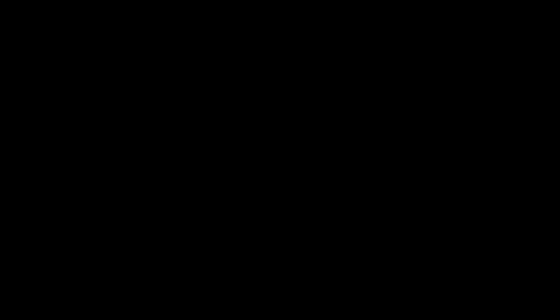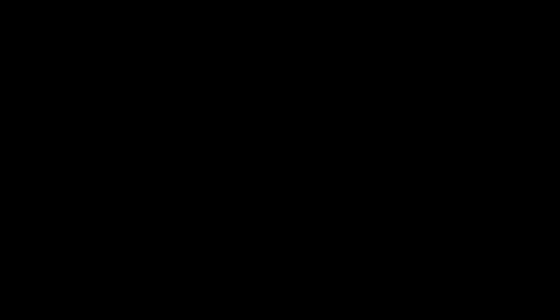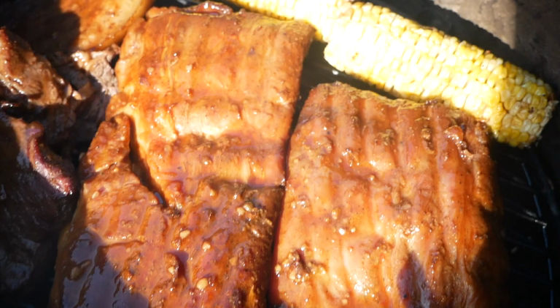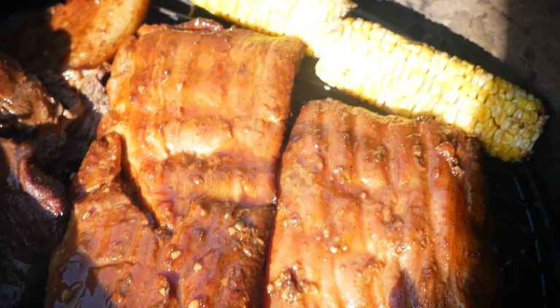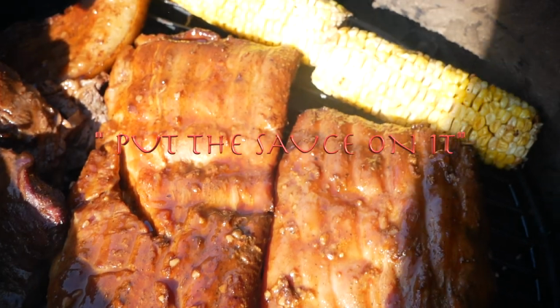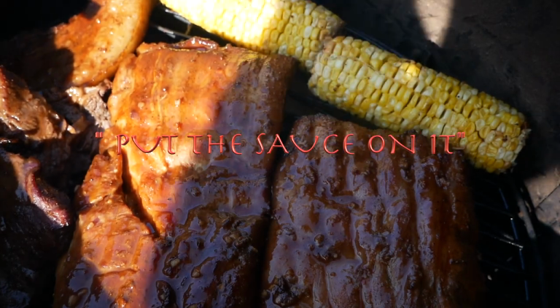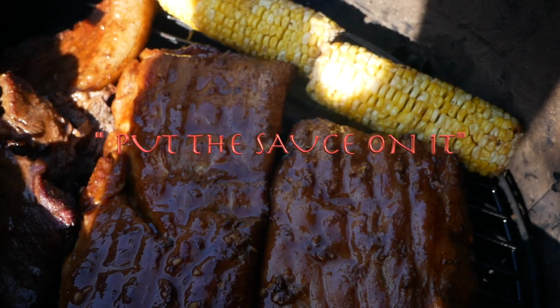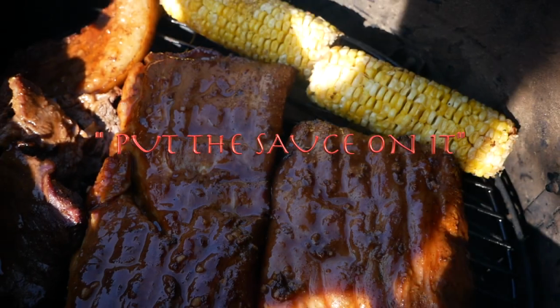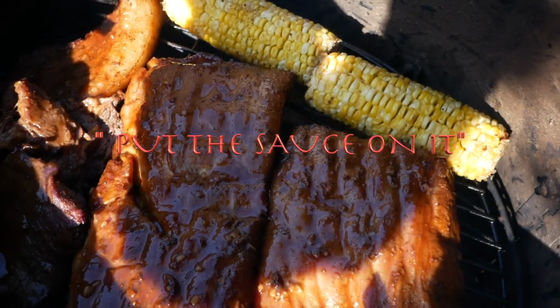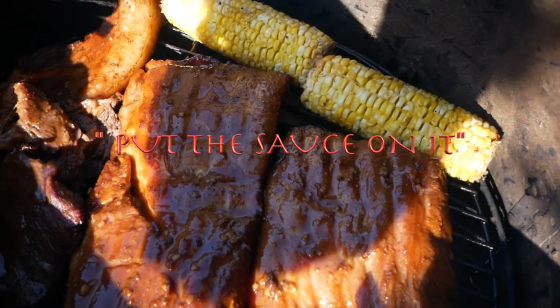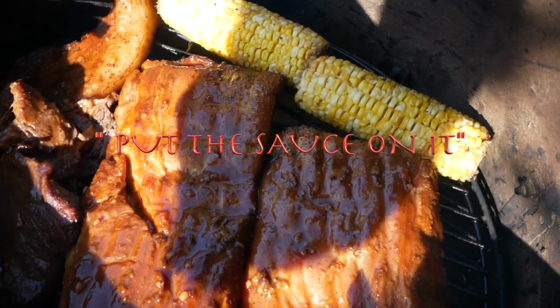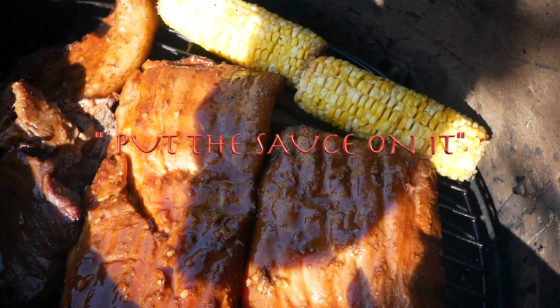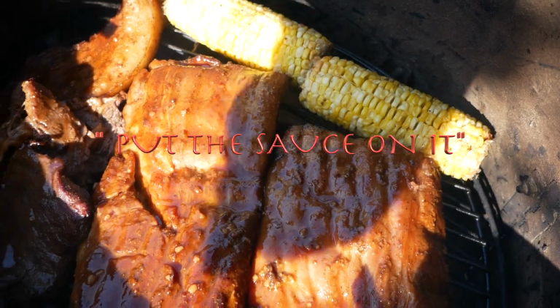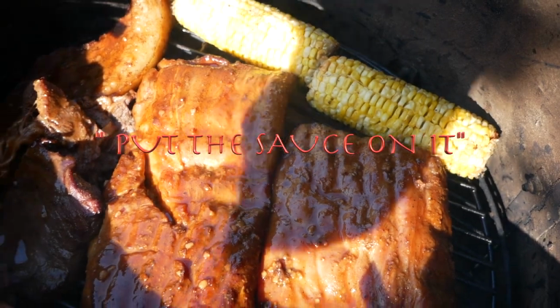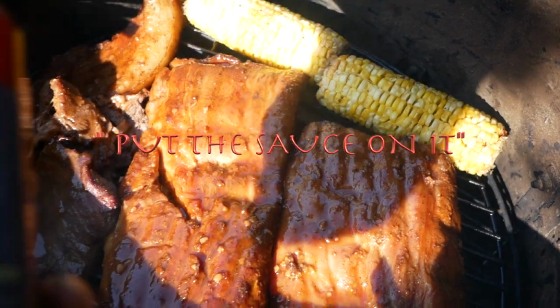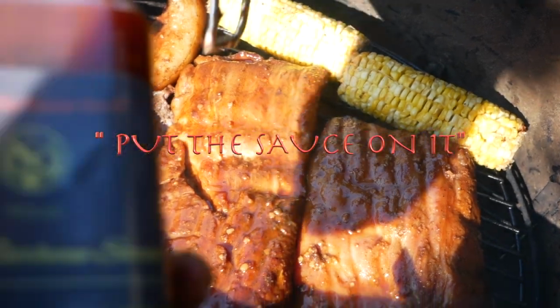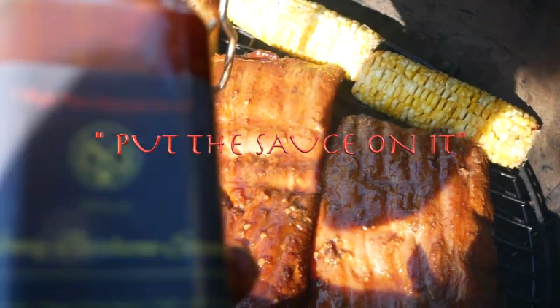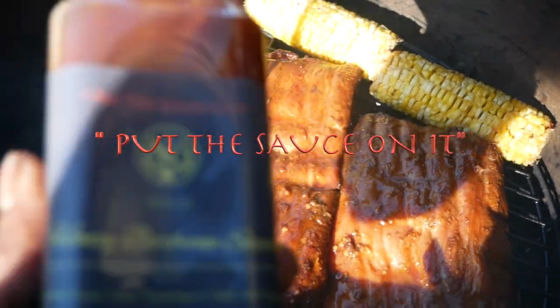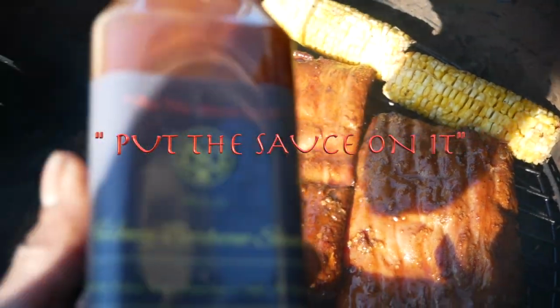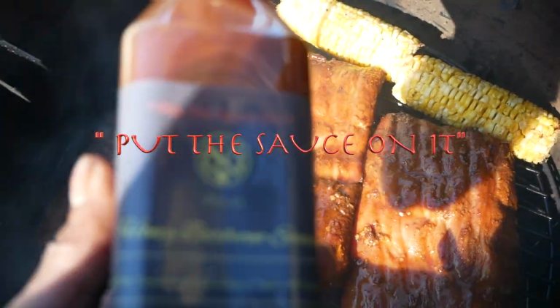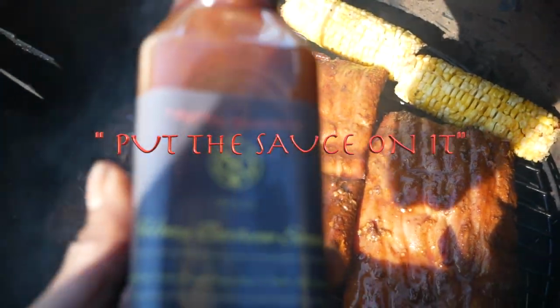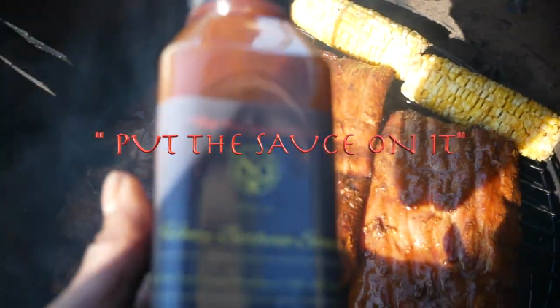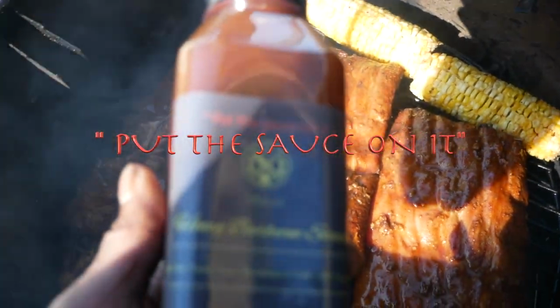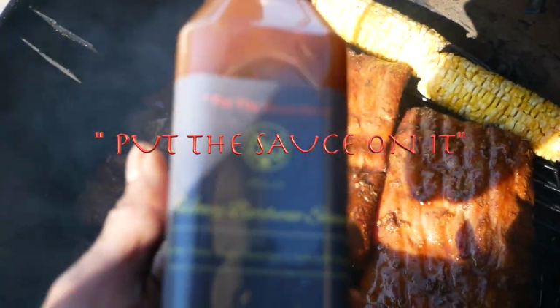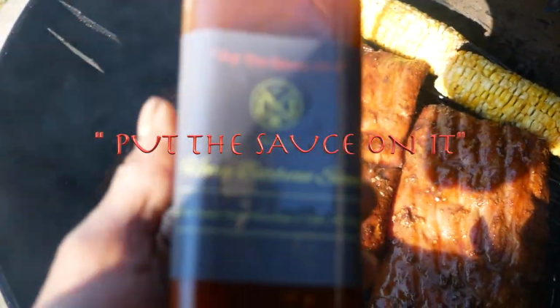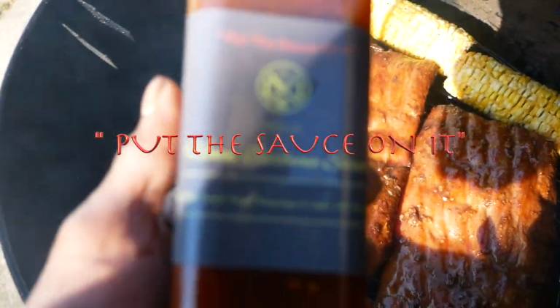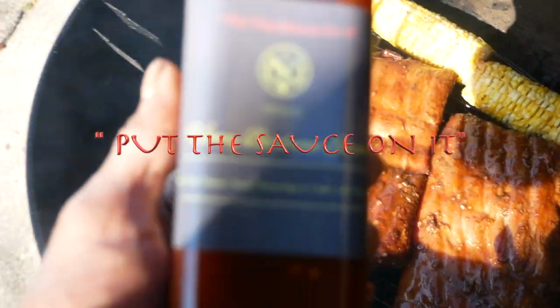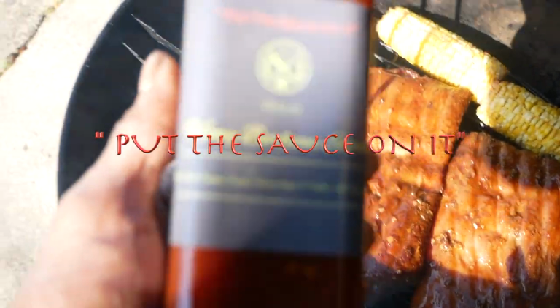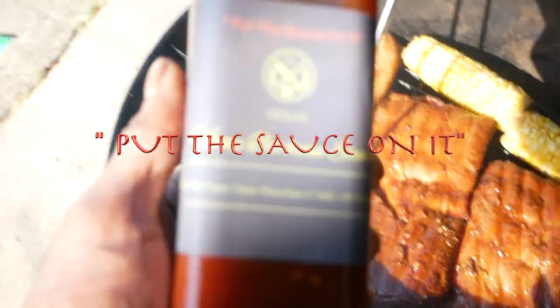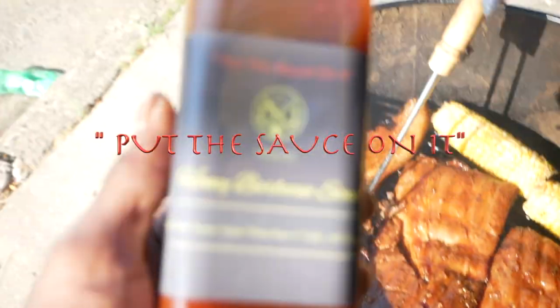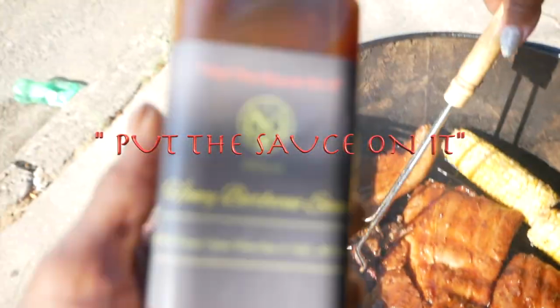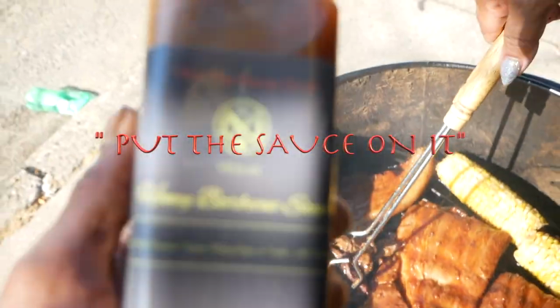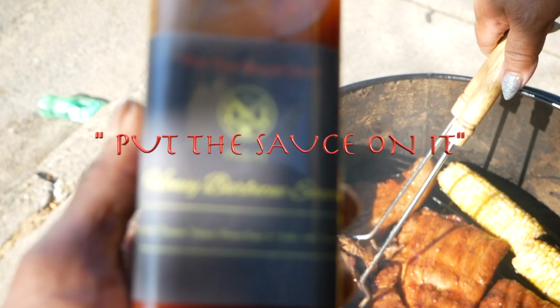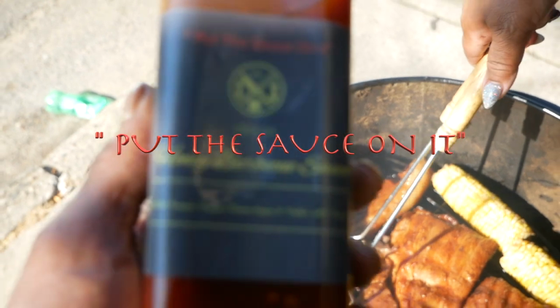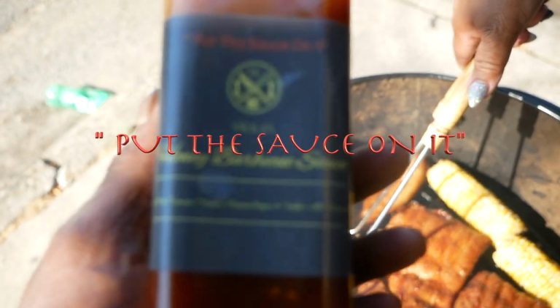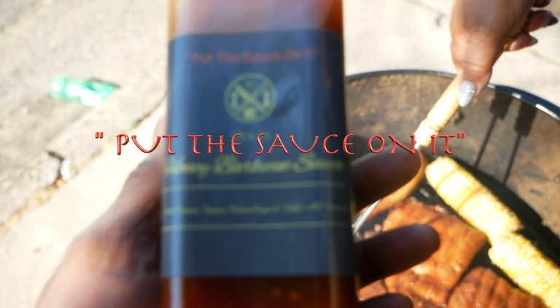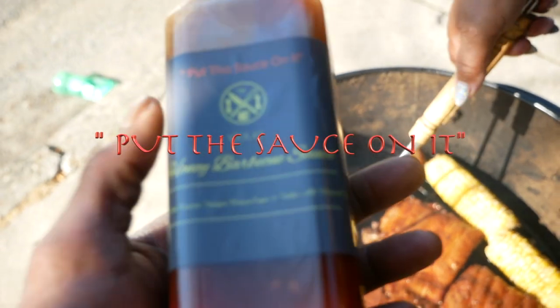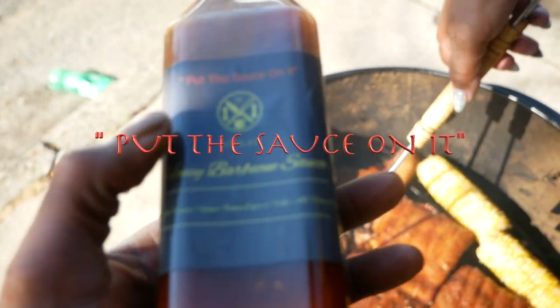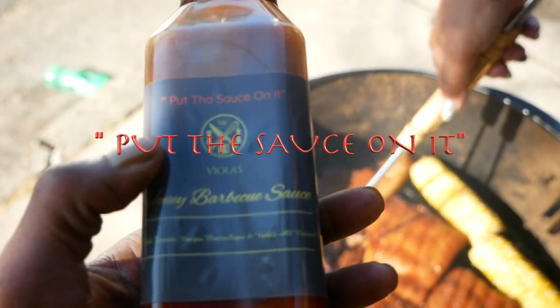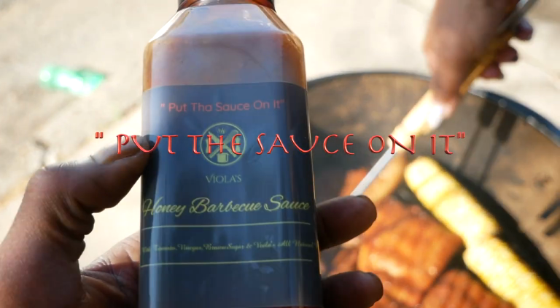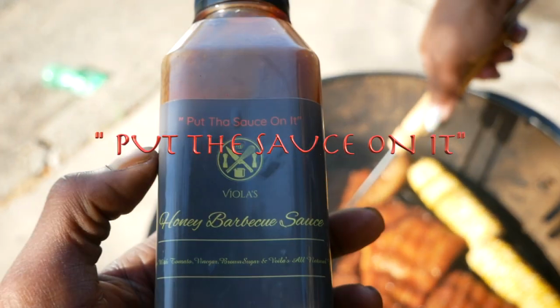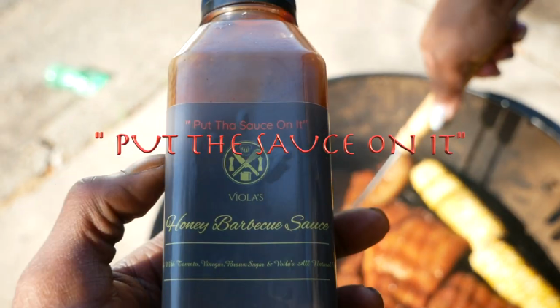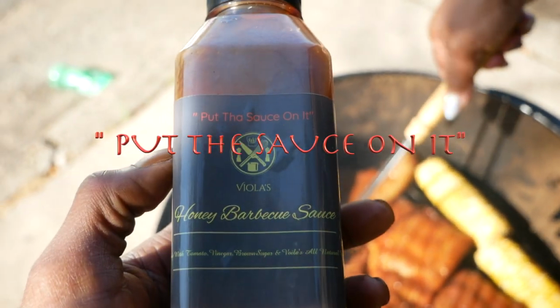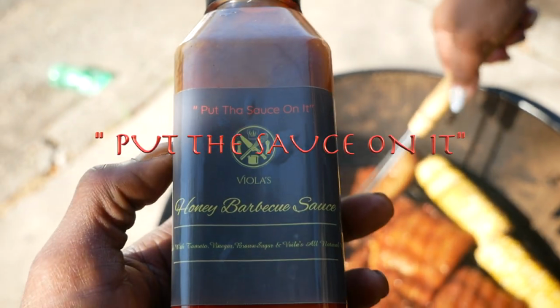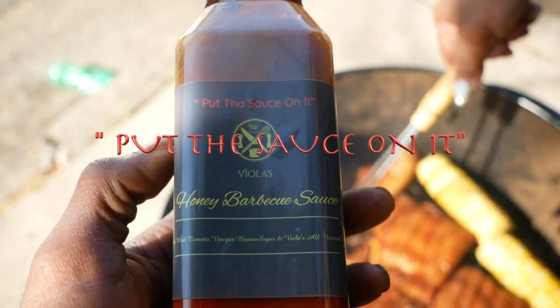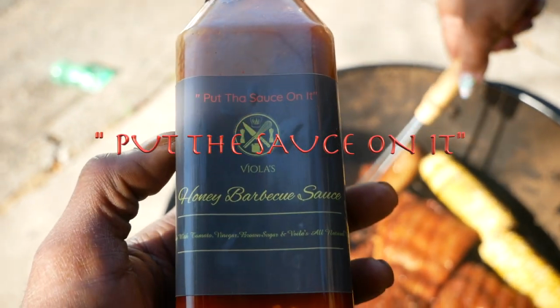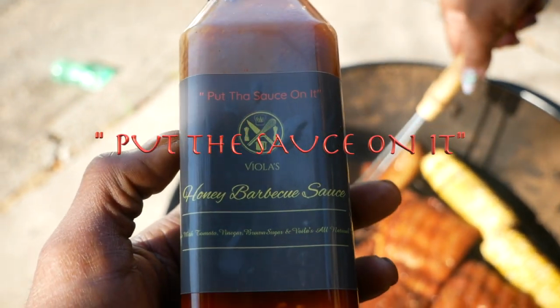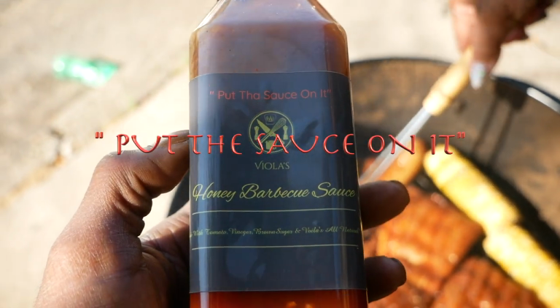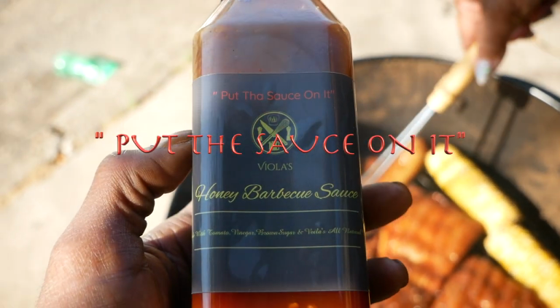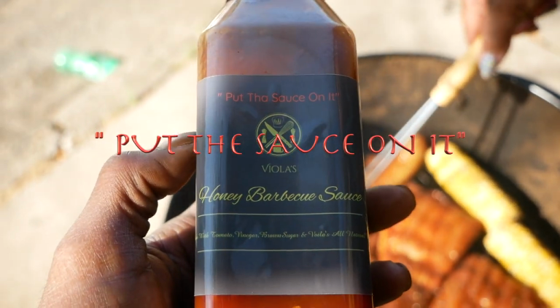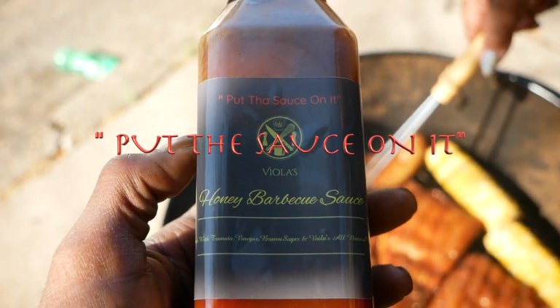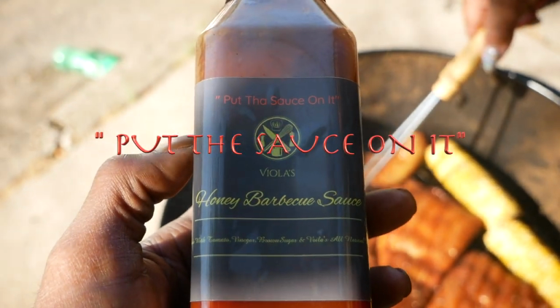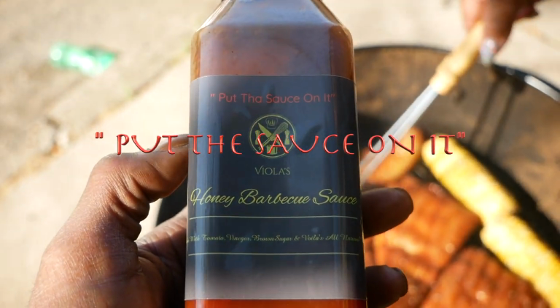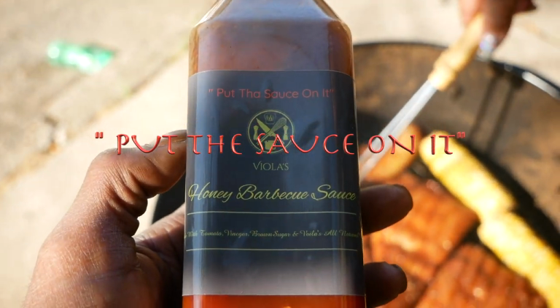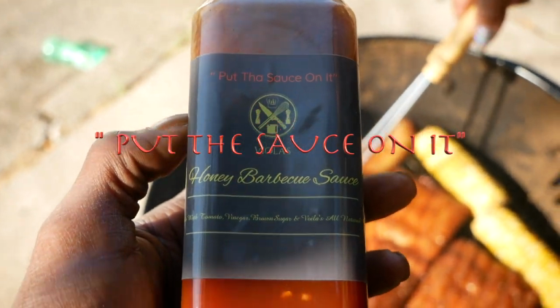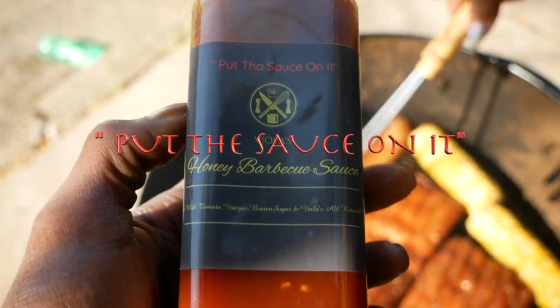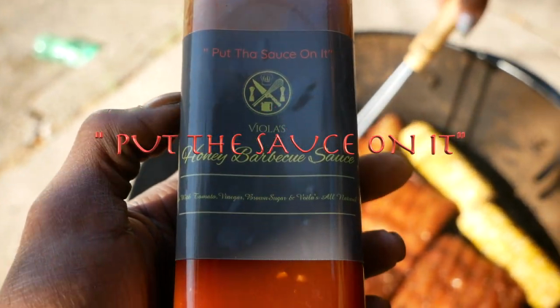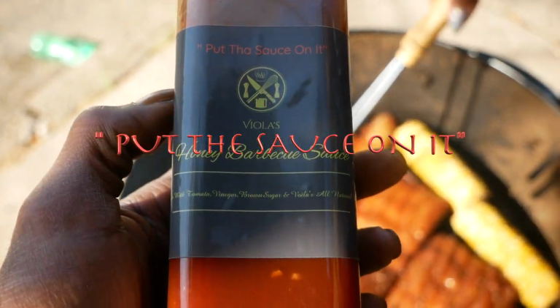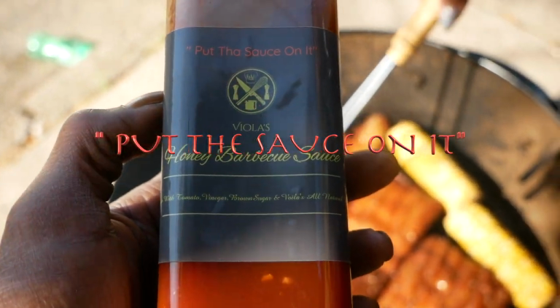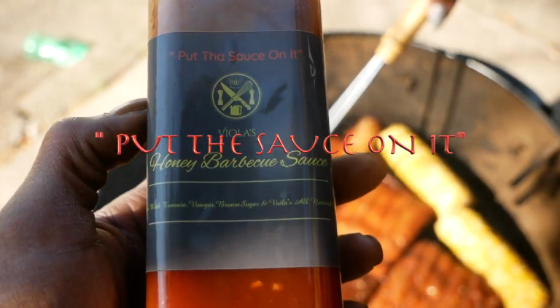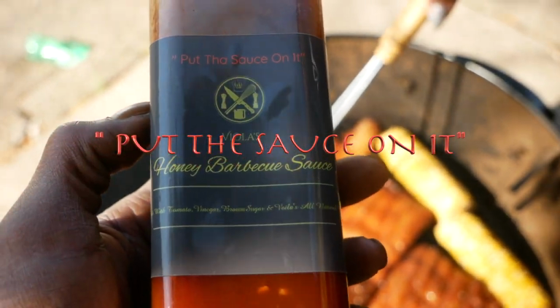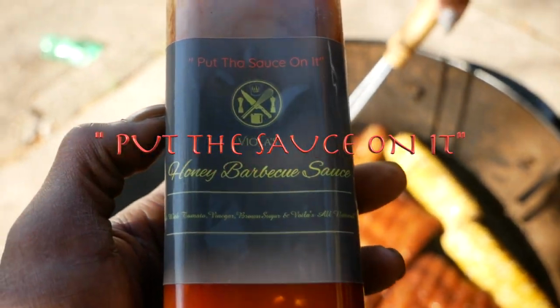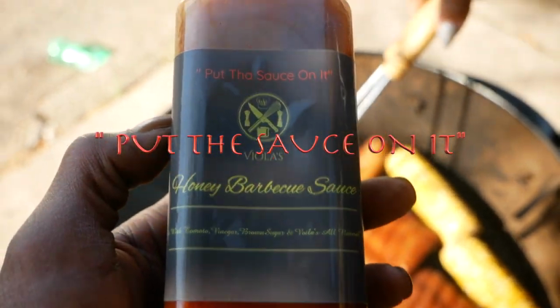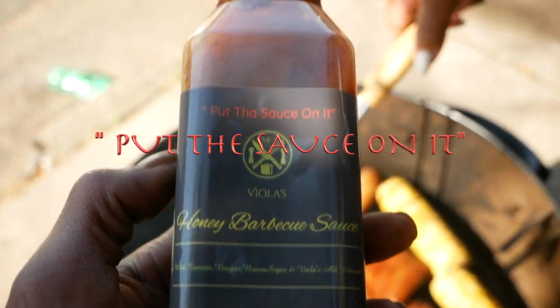This is the sauce right here. There's only one — Viola's Honey Barbecue Sauce.